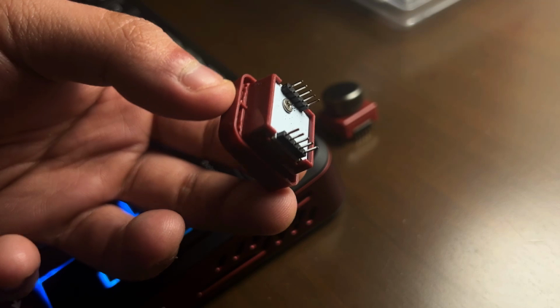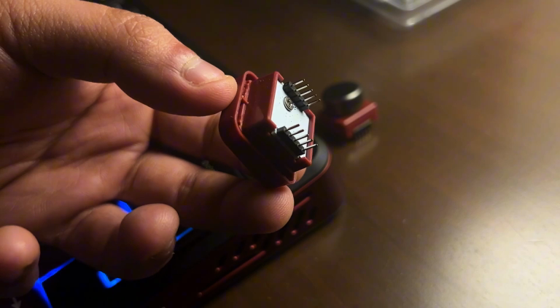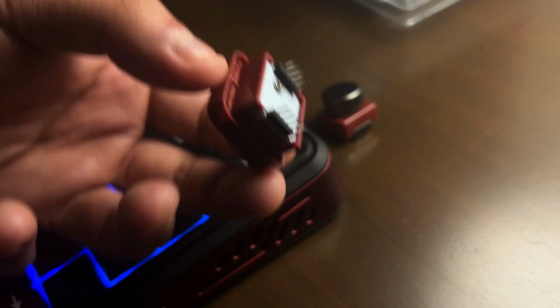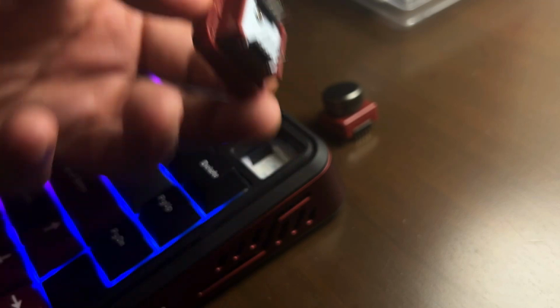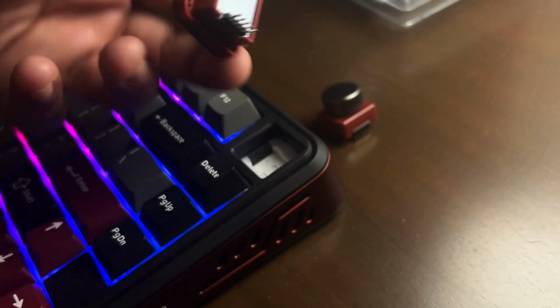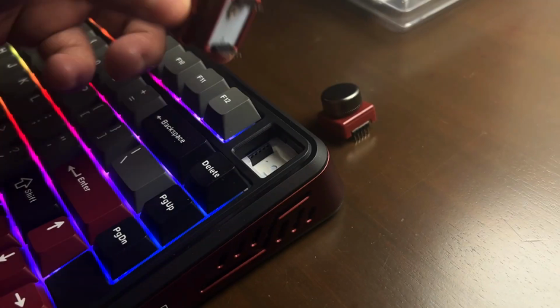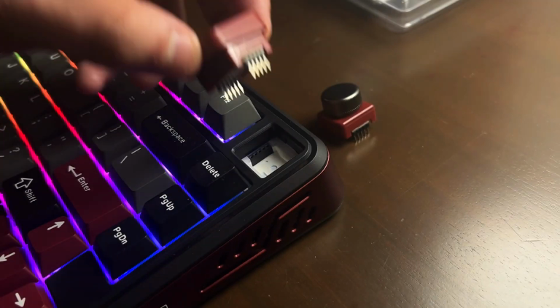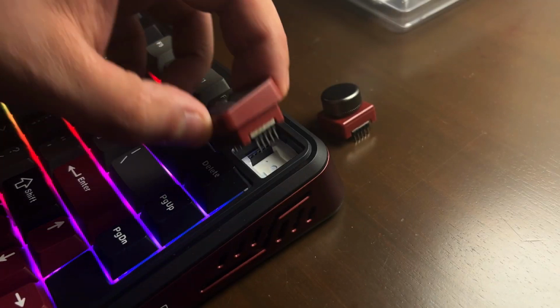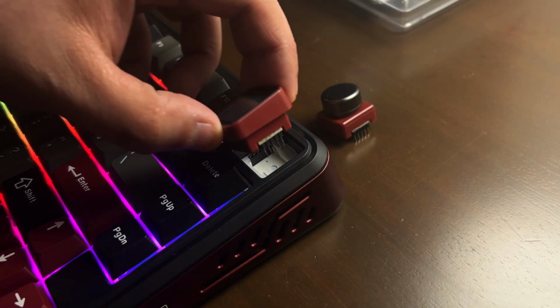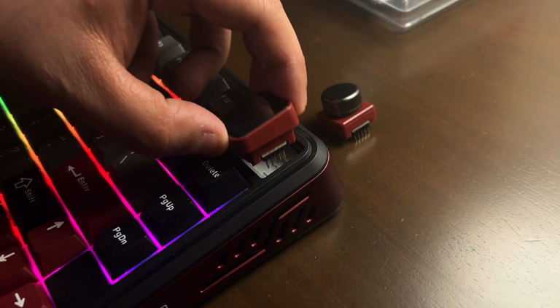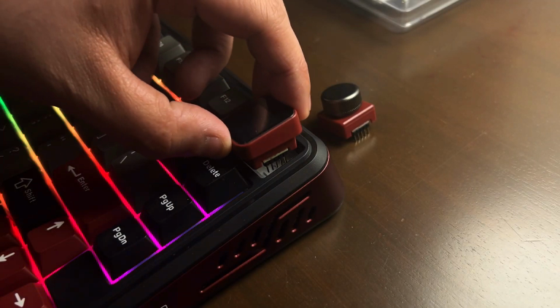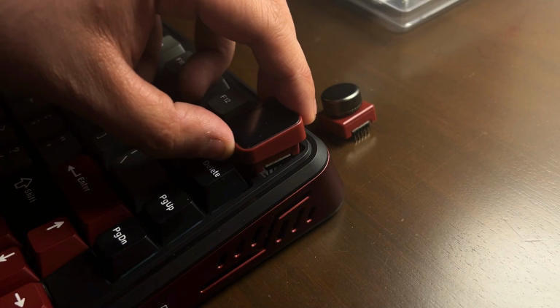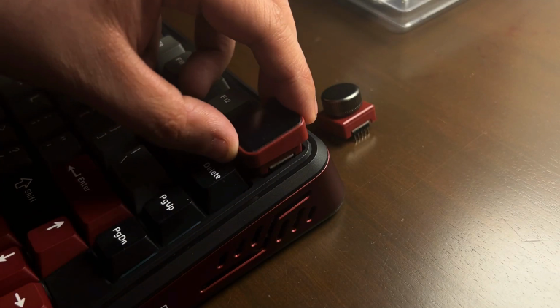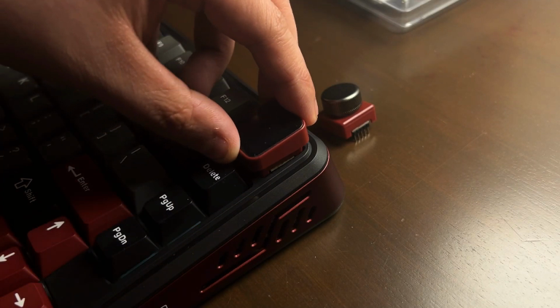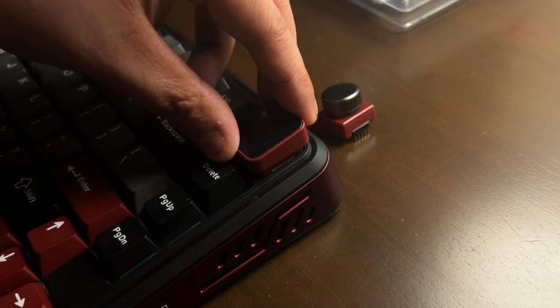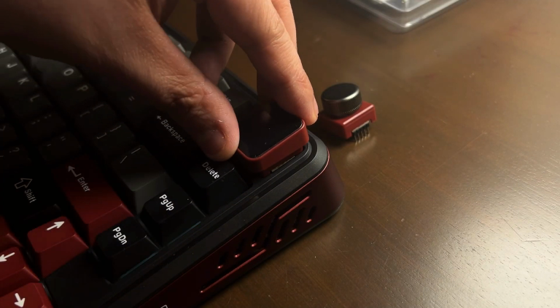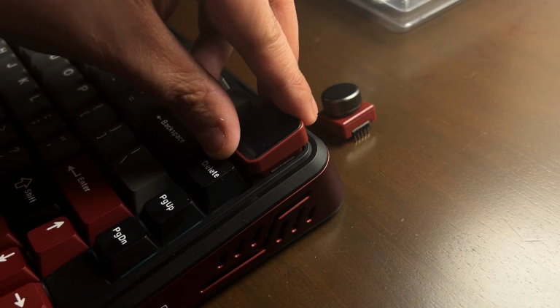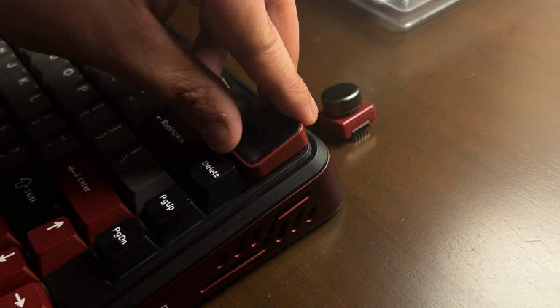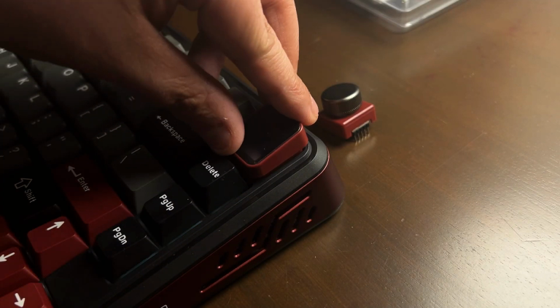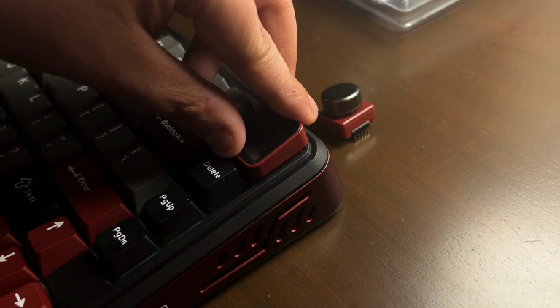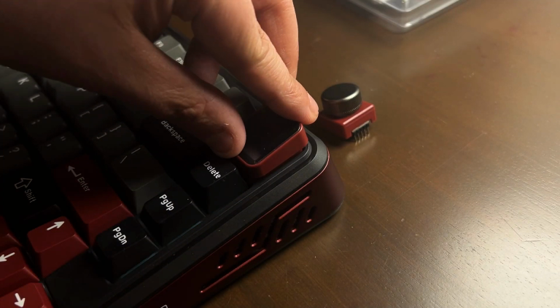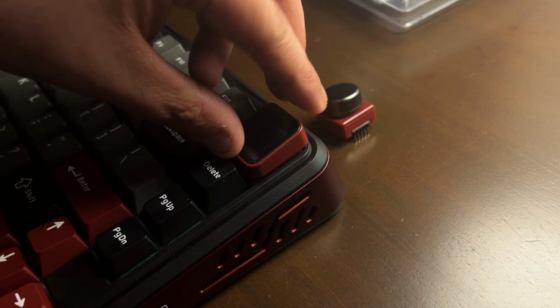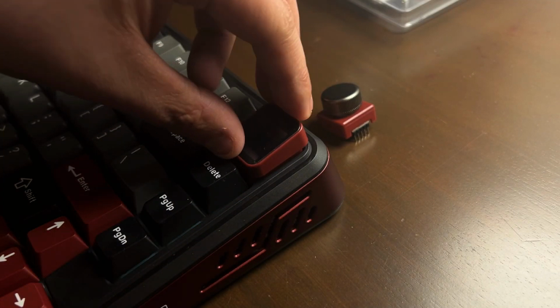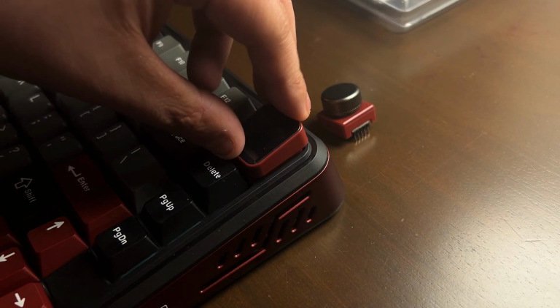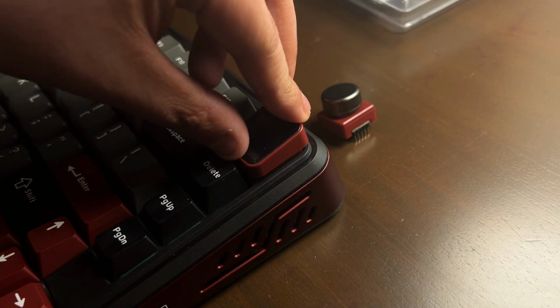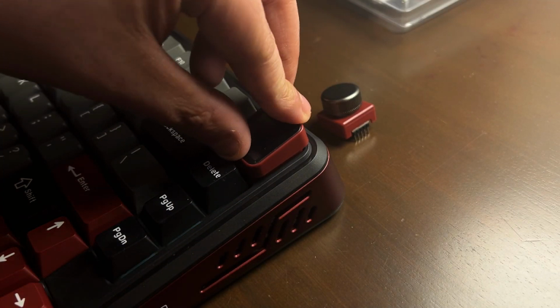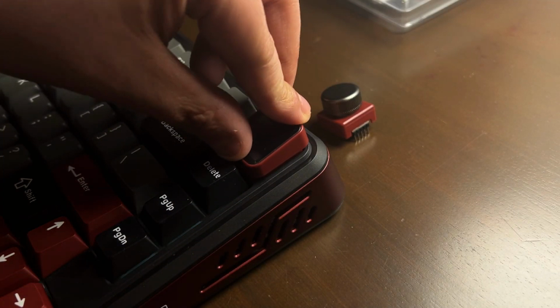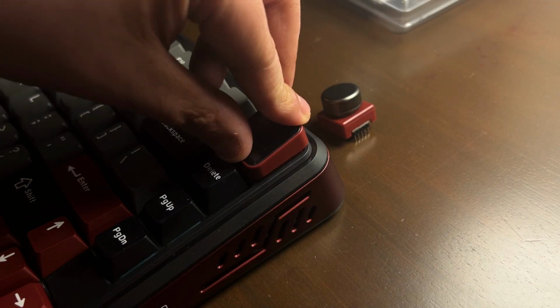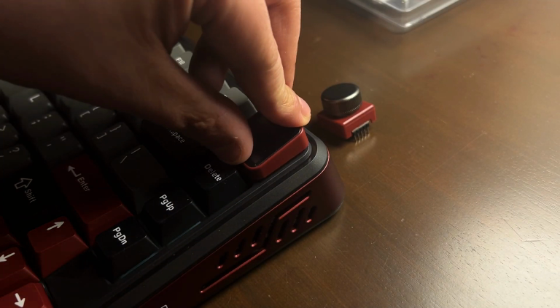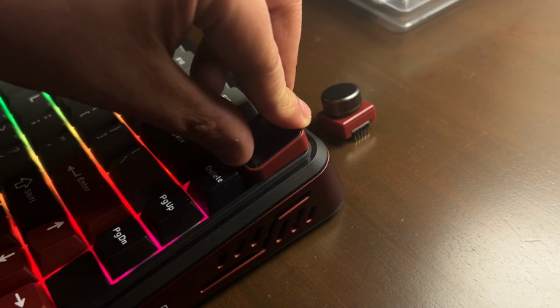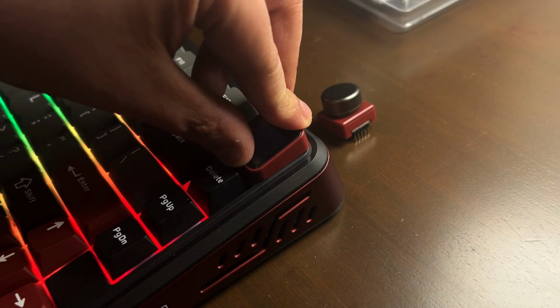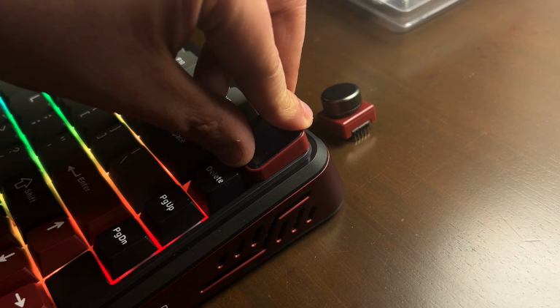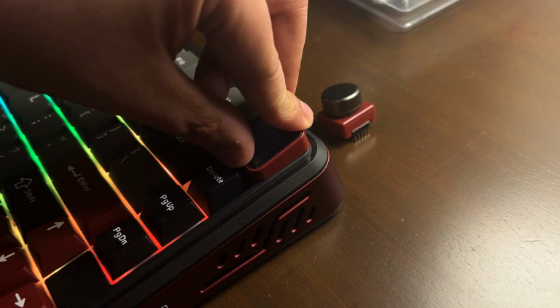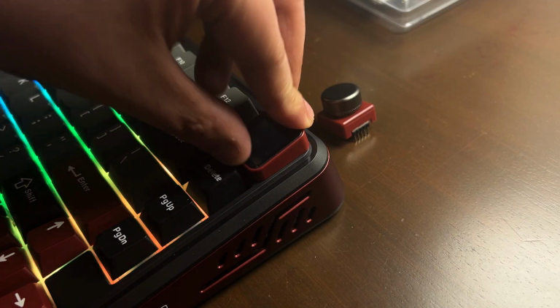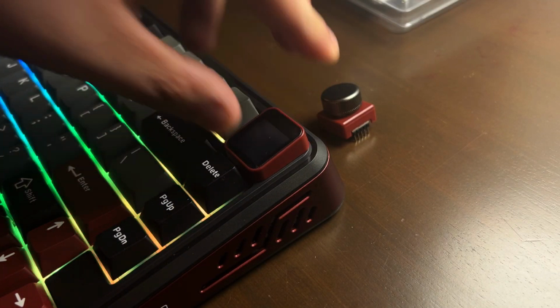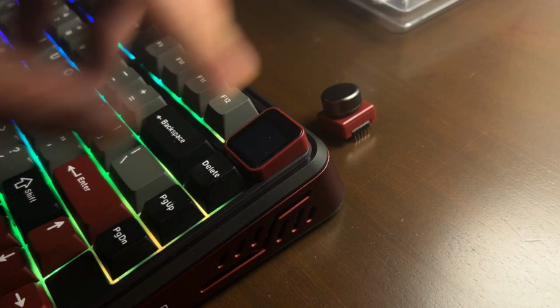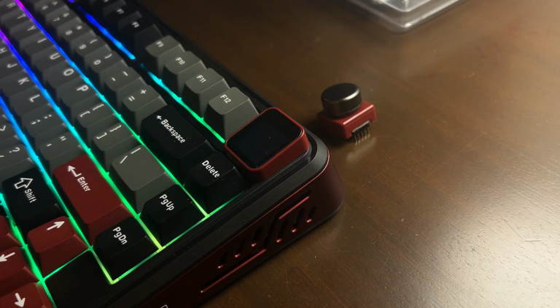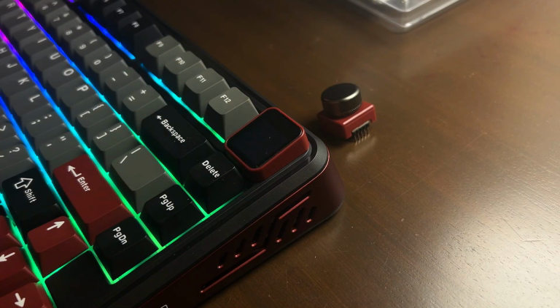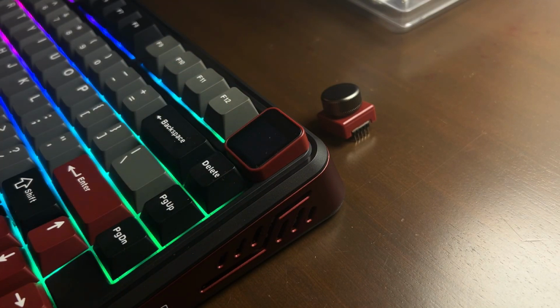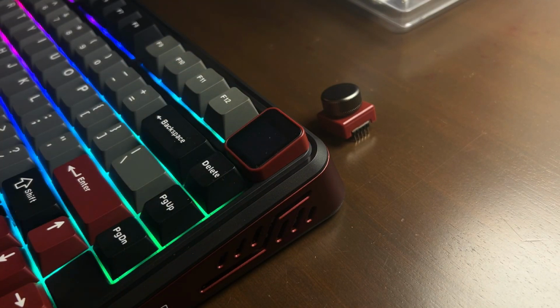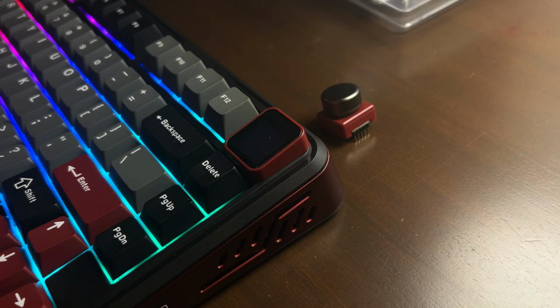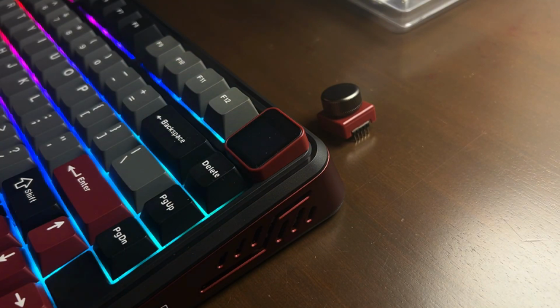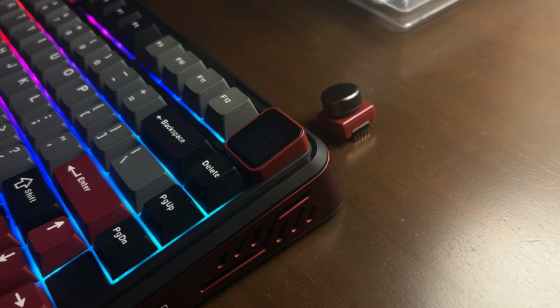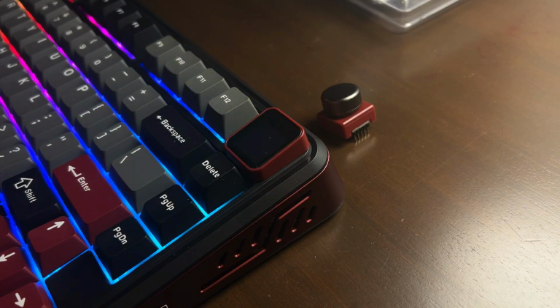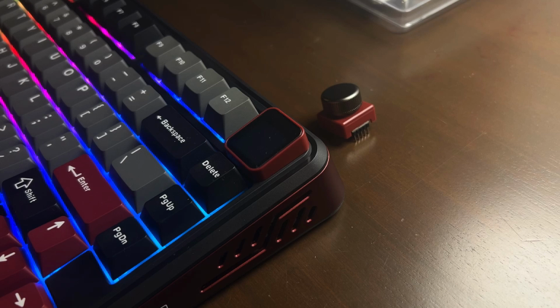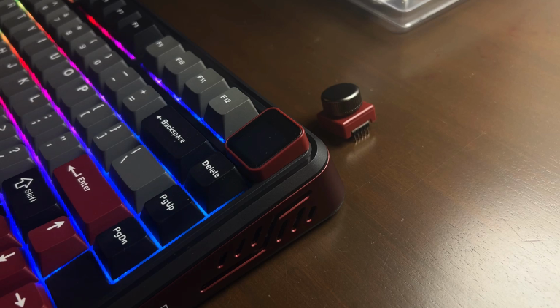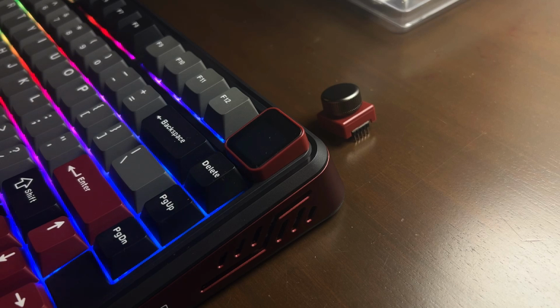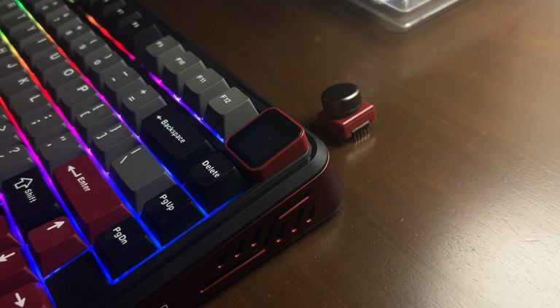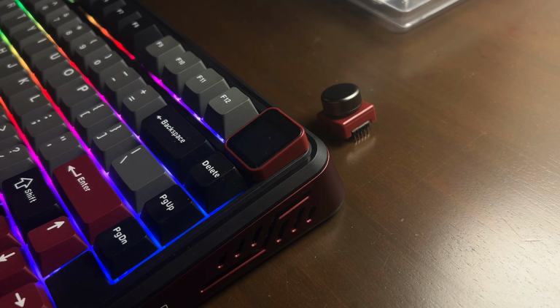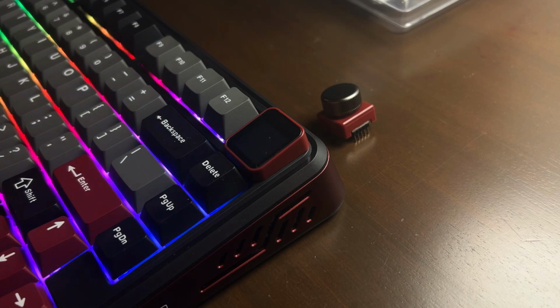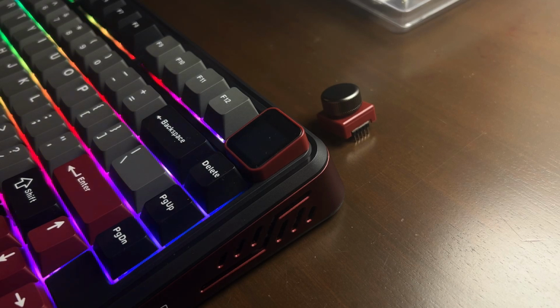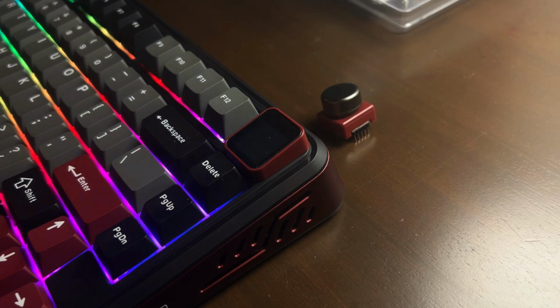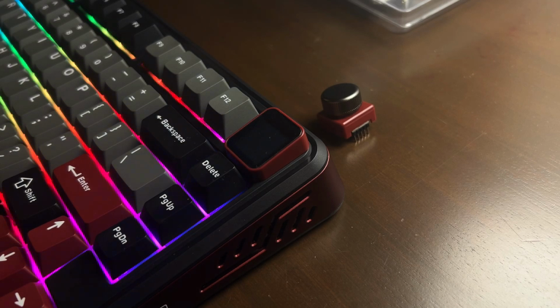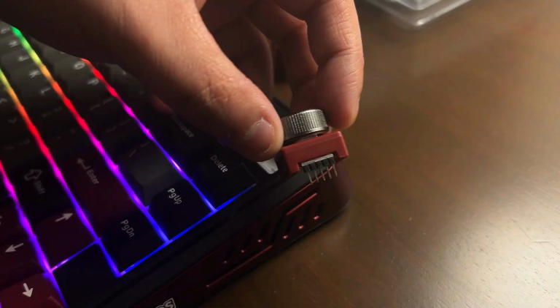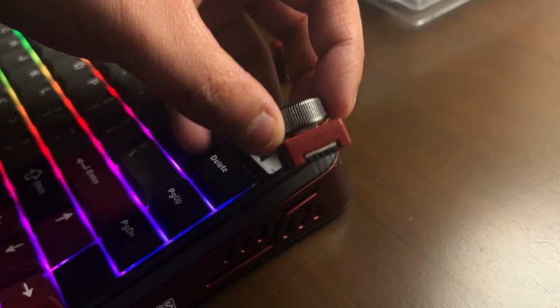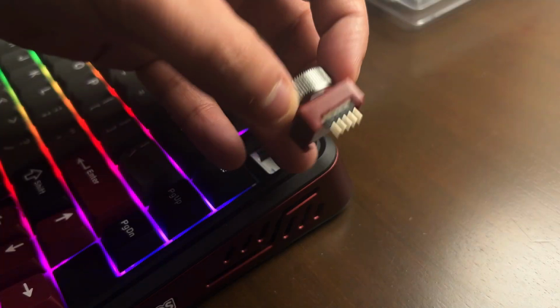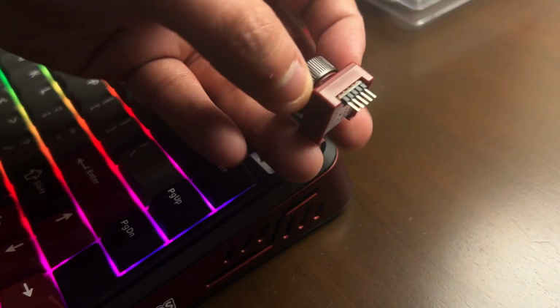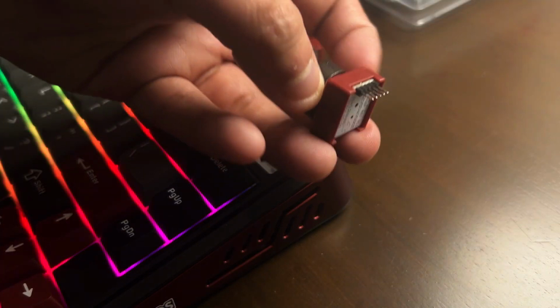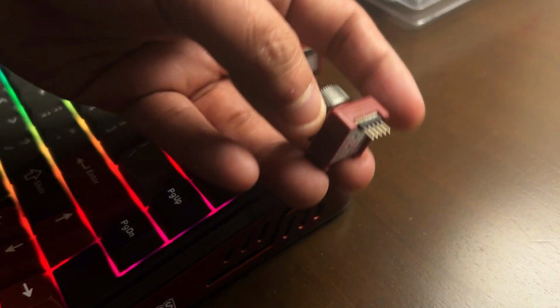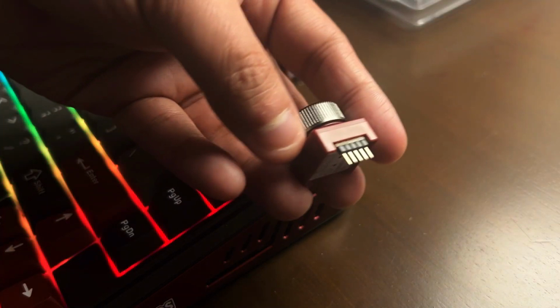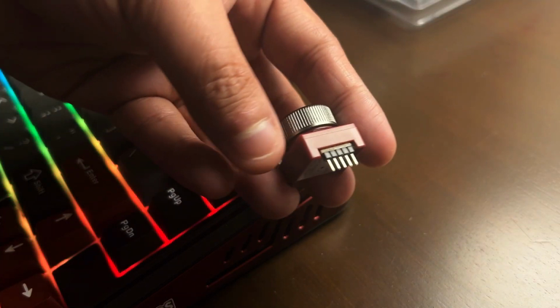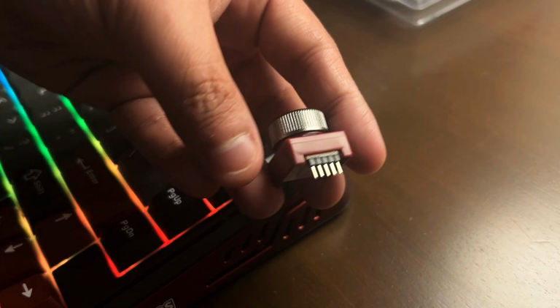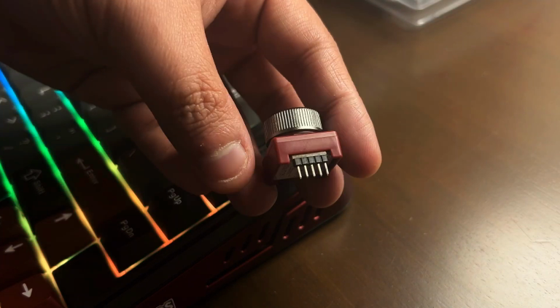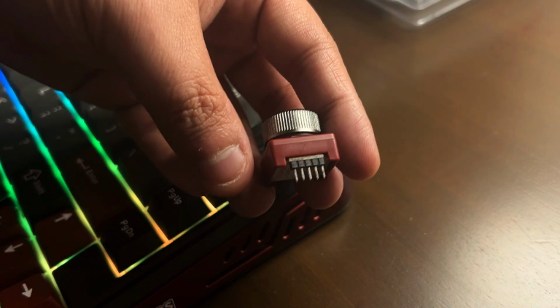This keyboard has a modular slot which allows you to switch between a TFT screen and a knob depending on your preference, and it's only $70.